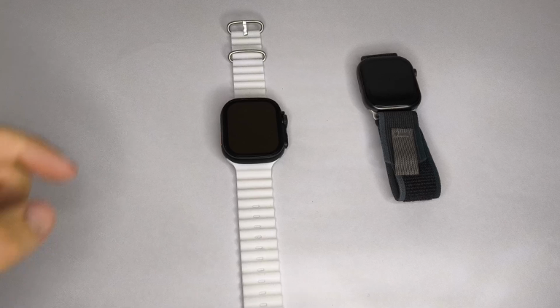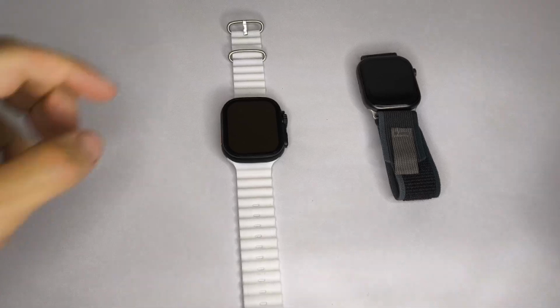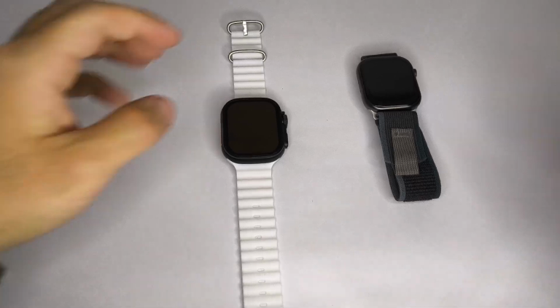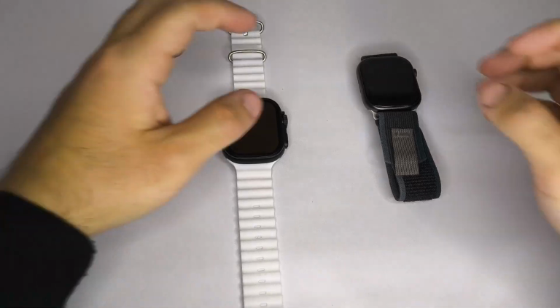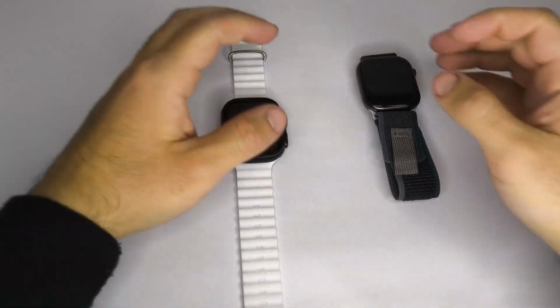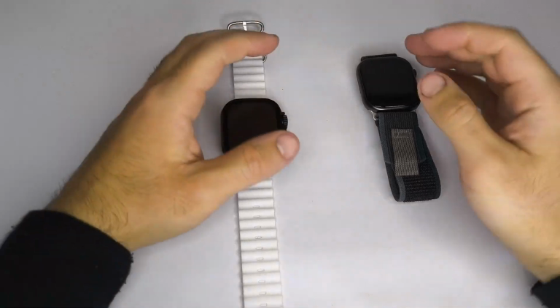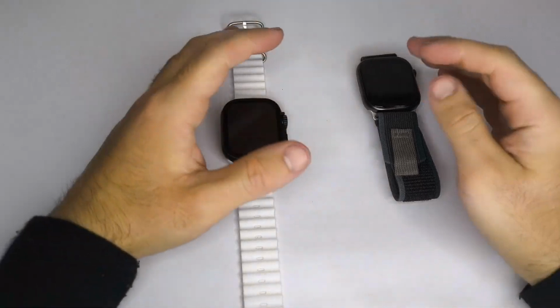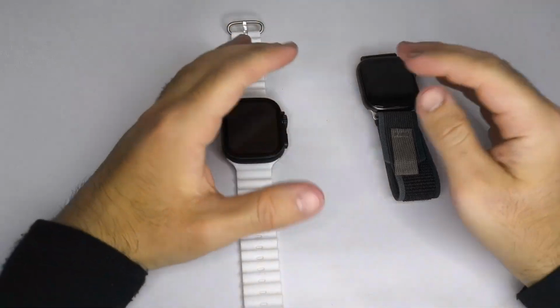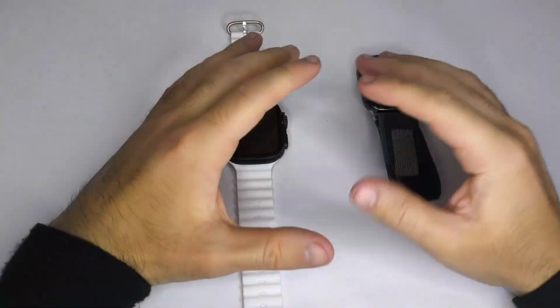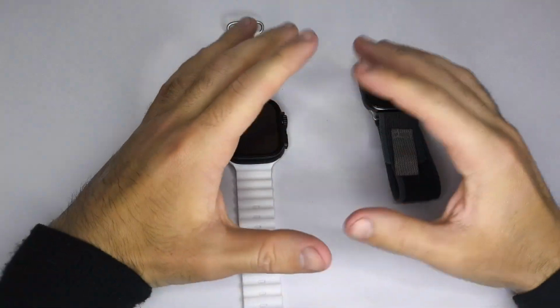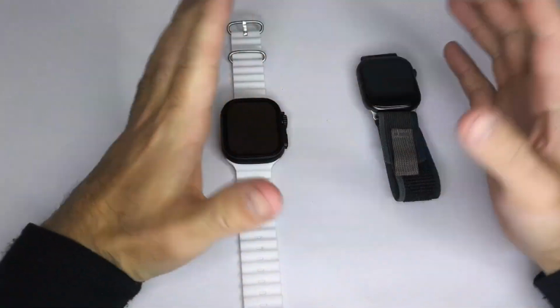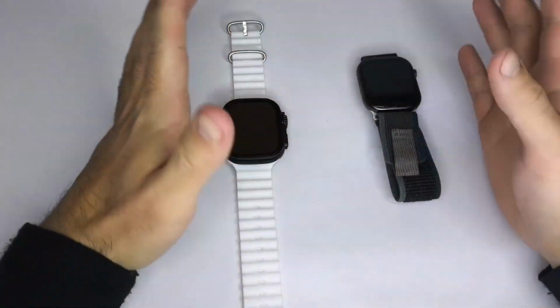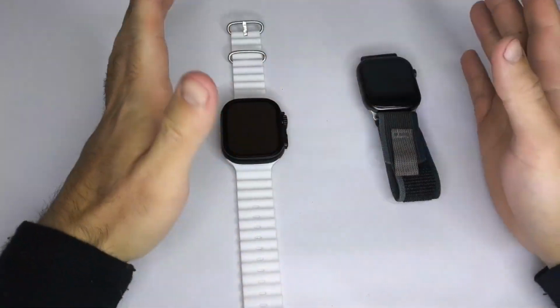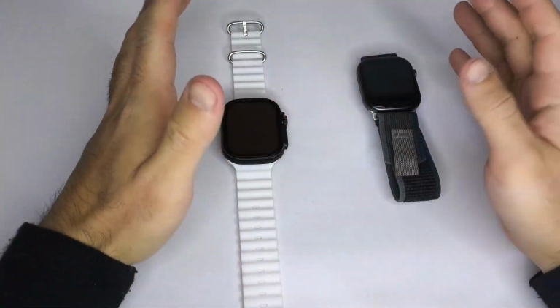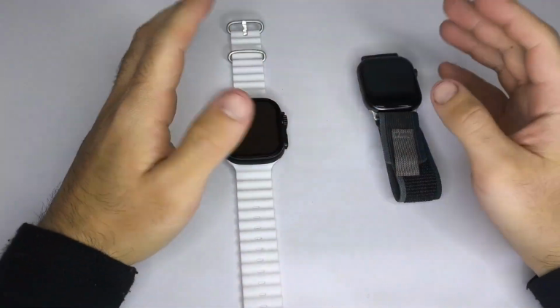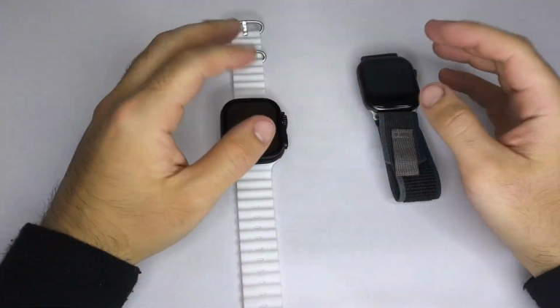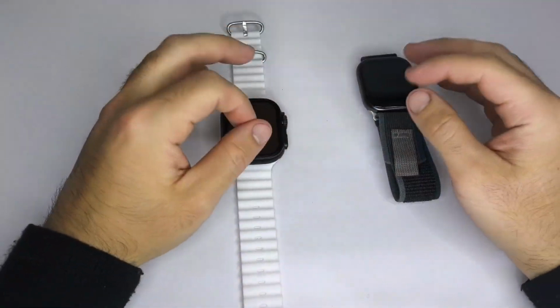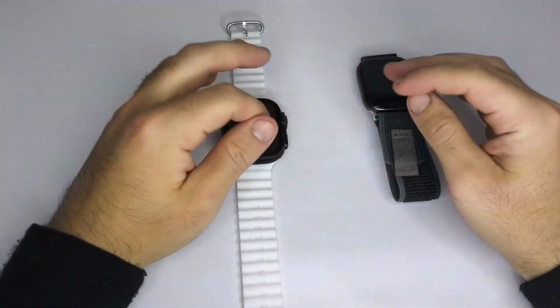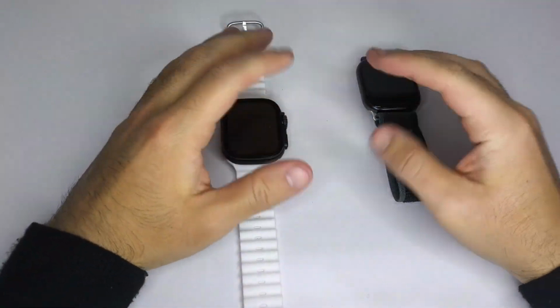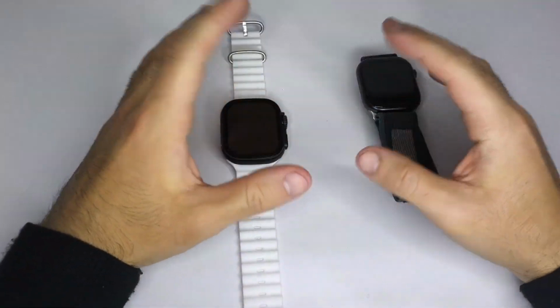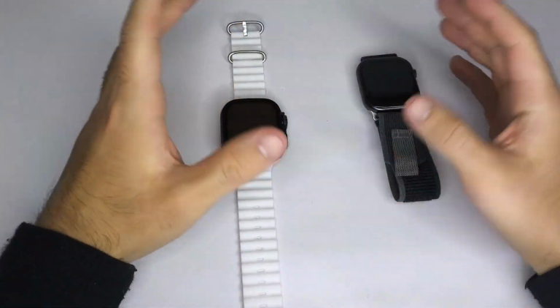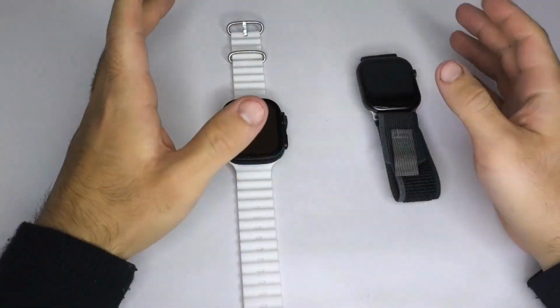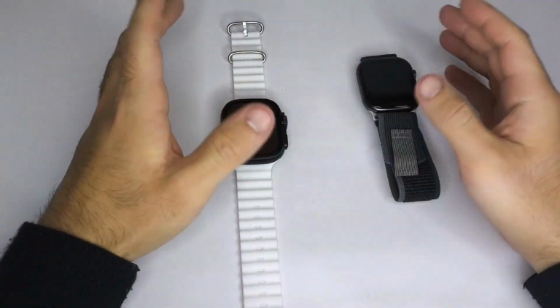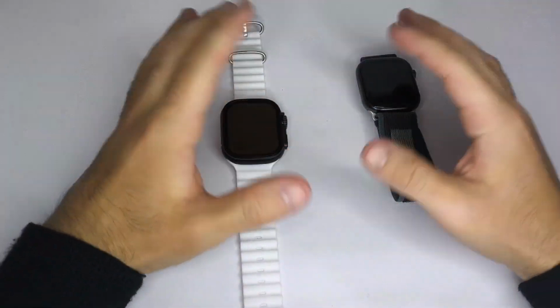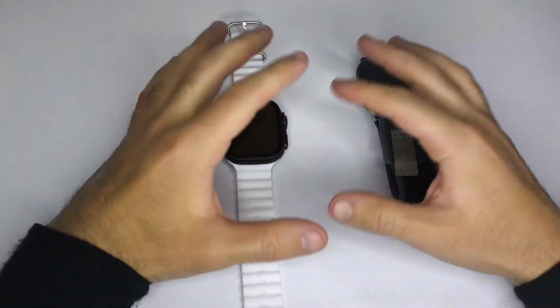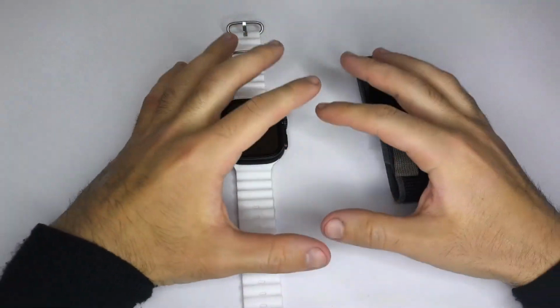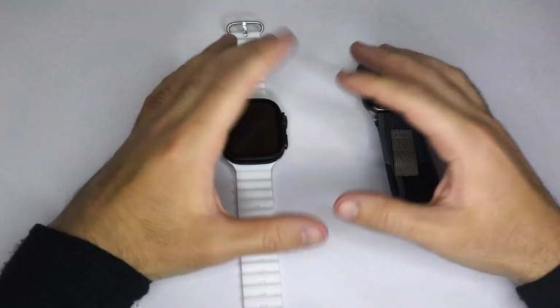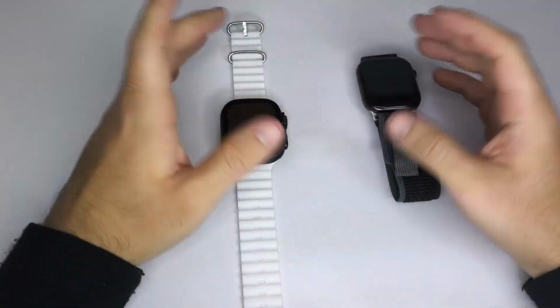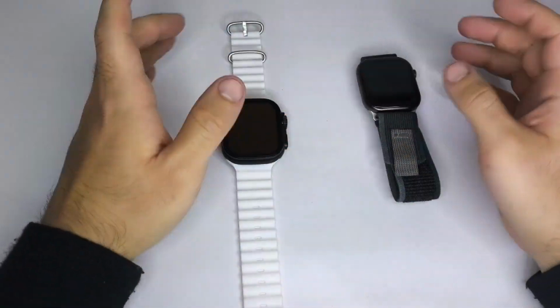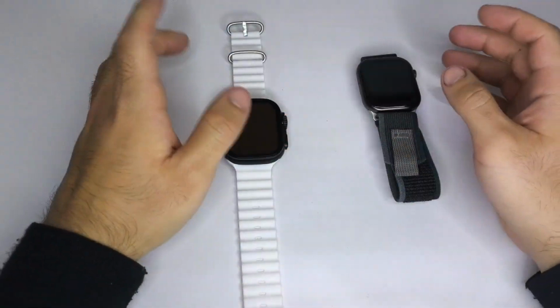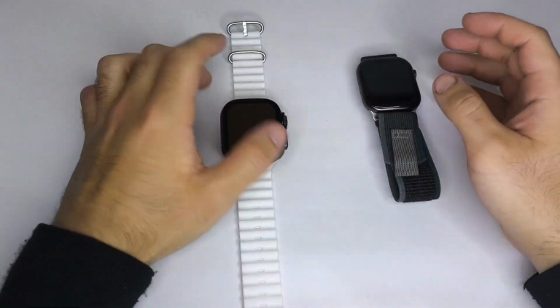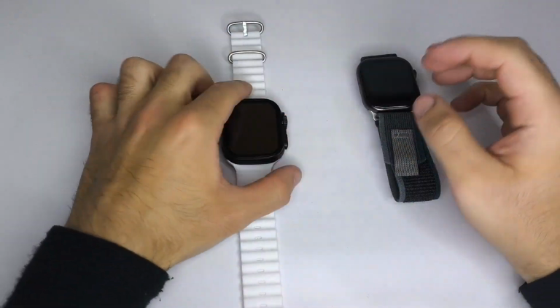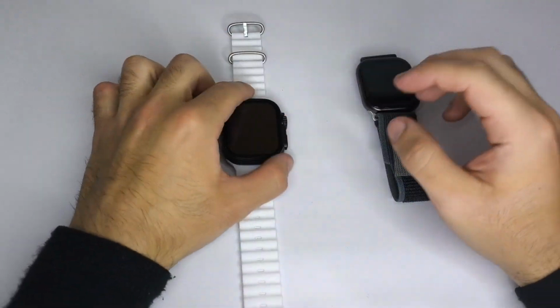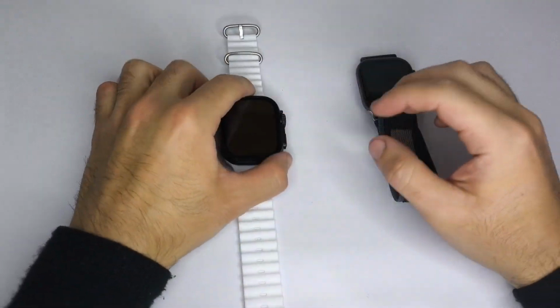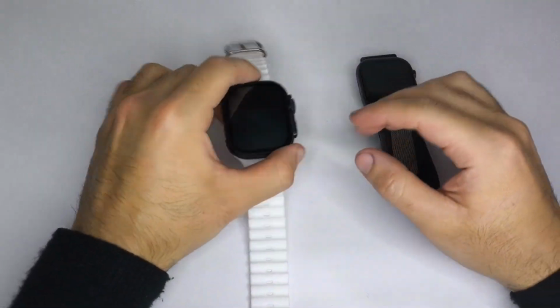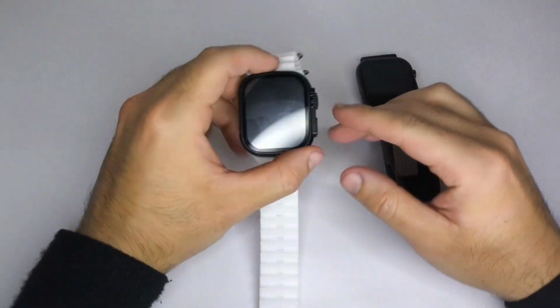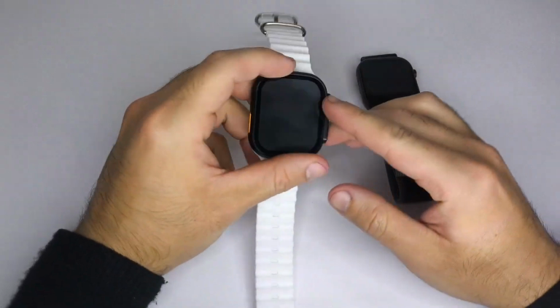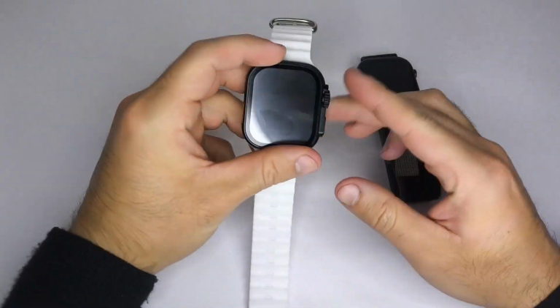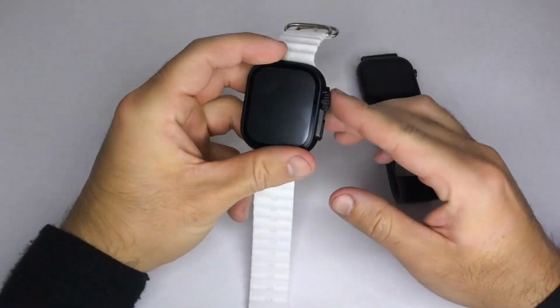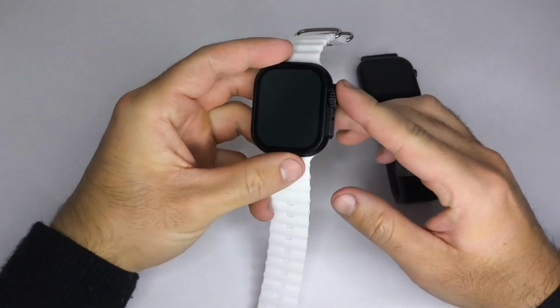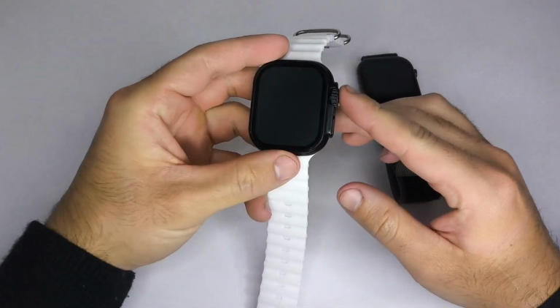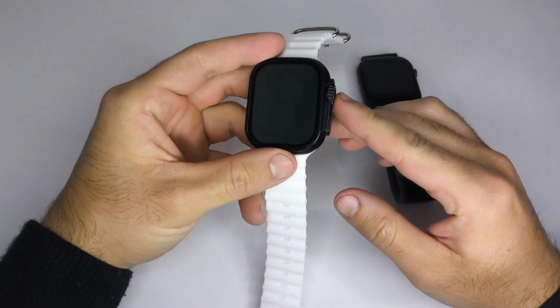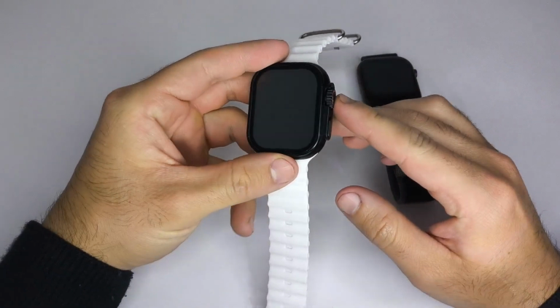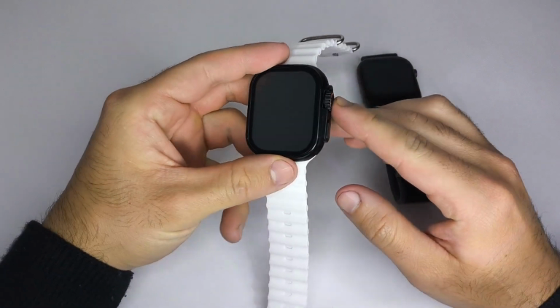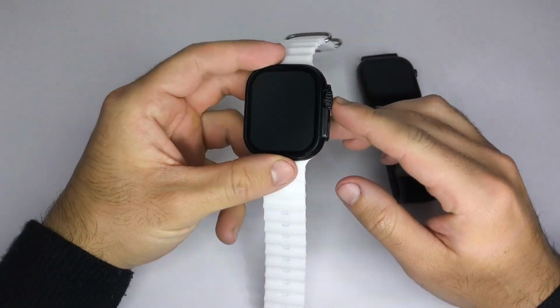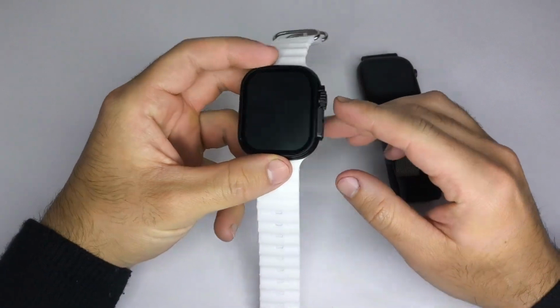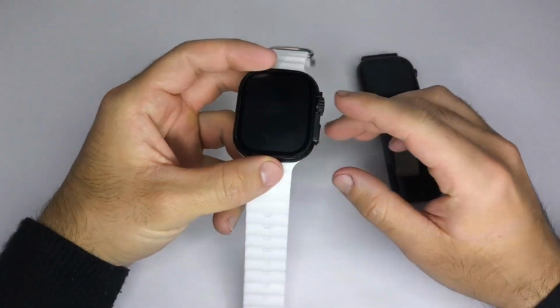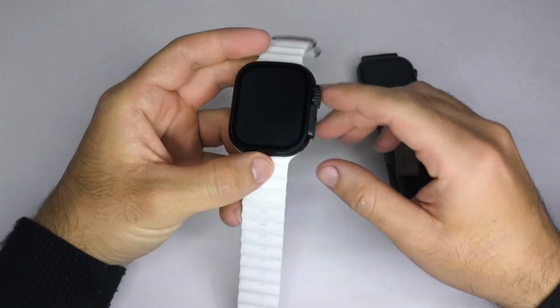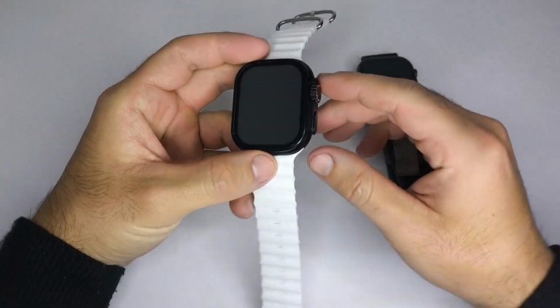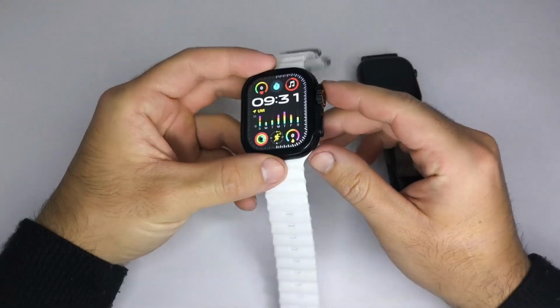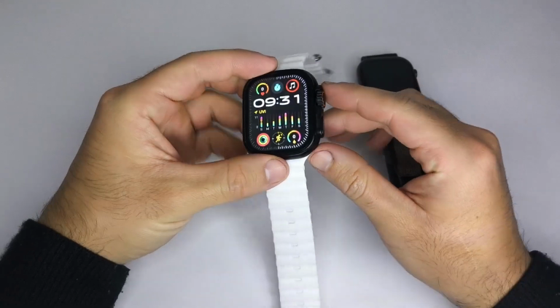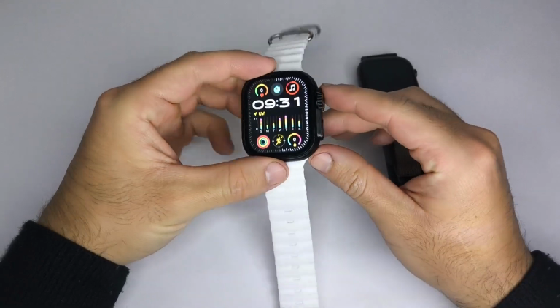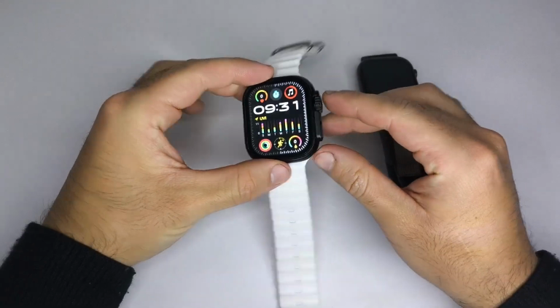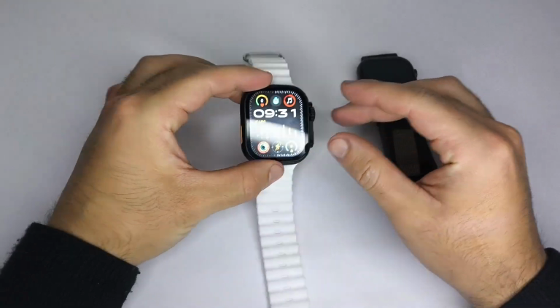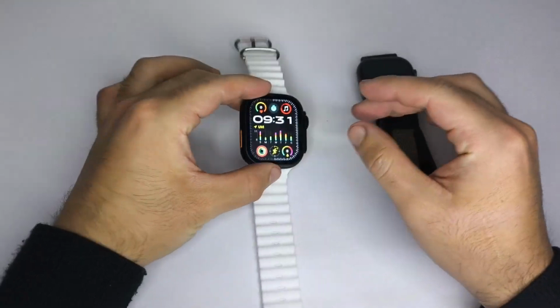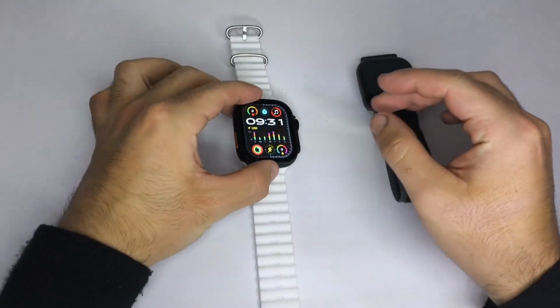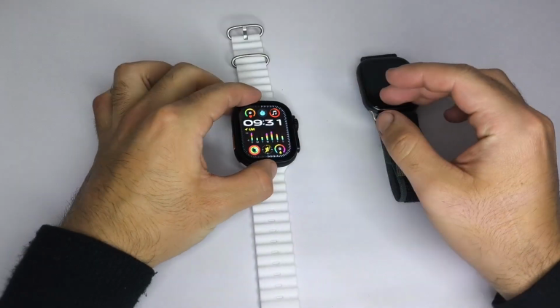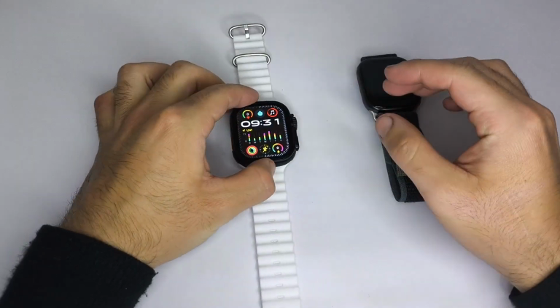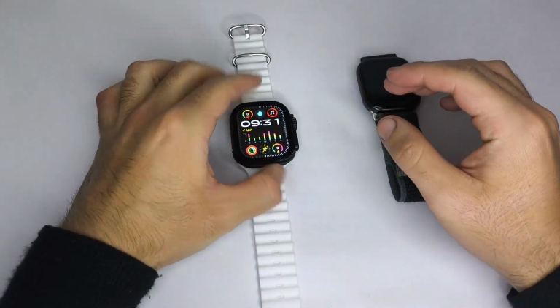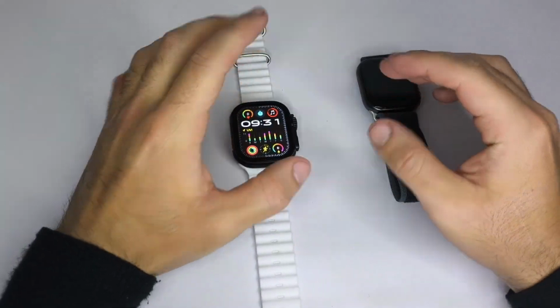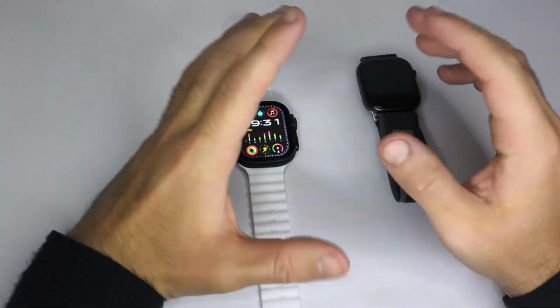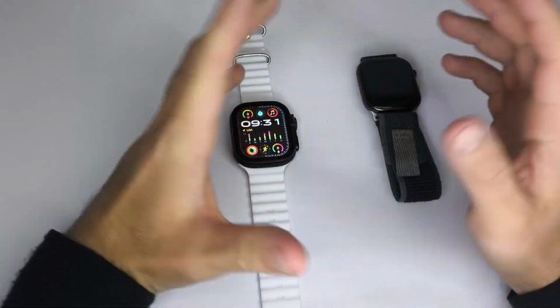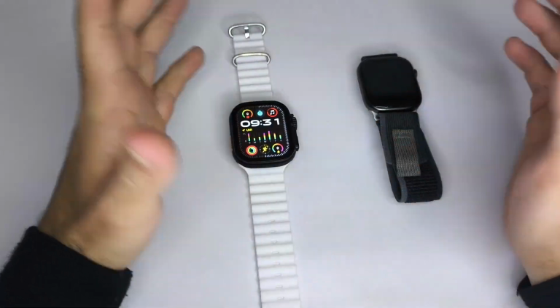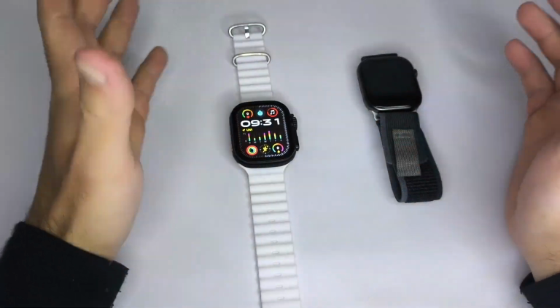Hello everyone! I hope you're having a great day. In this video, I'll show you how to download games on your smartwatch.